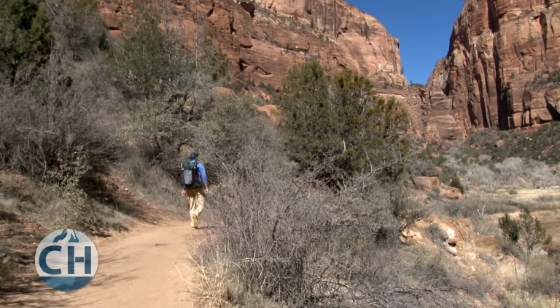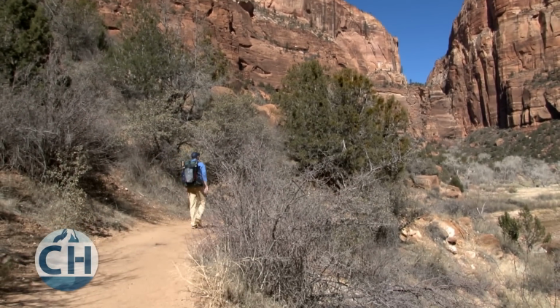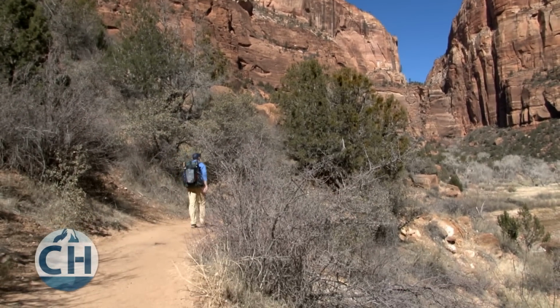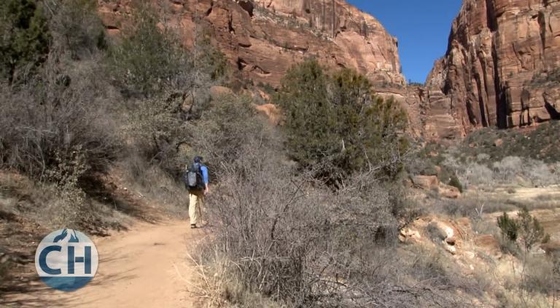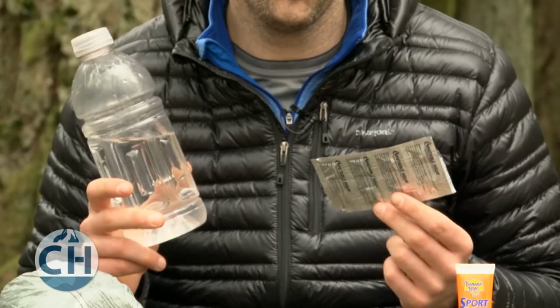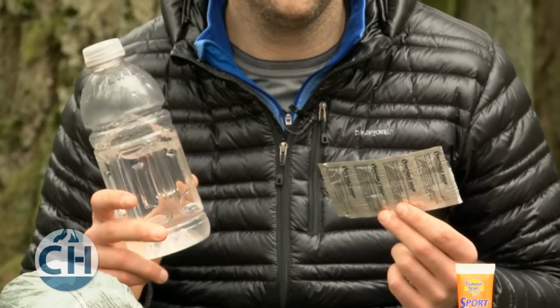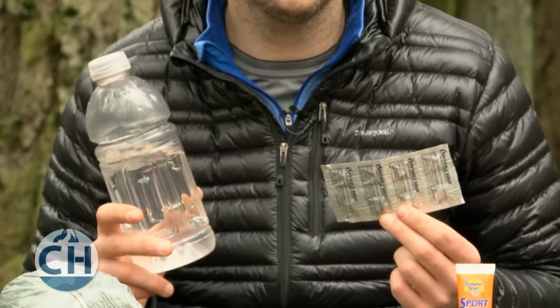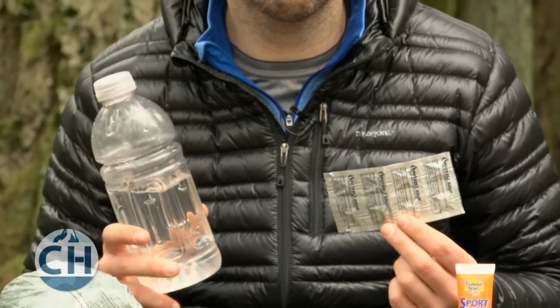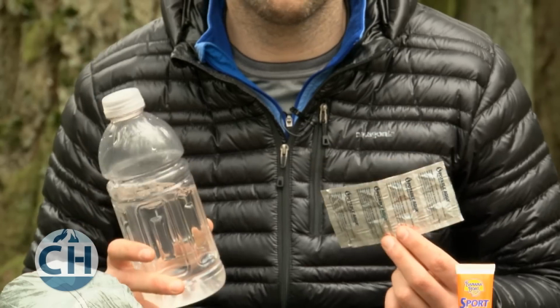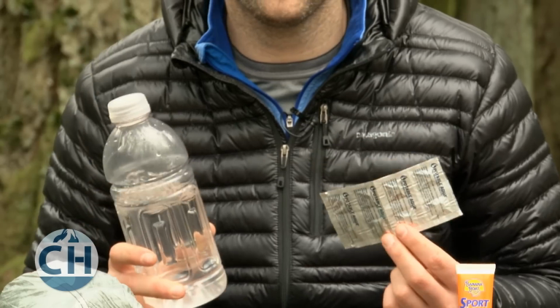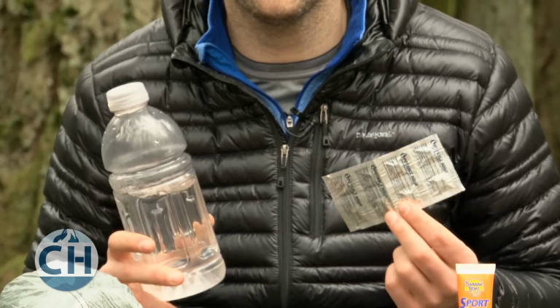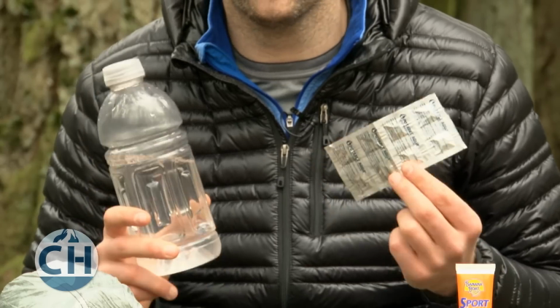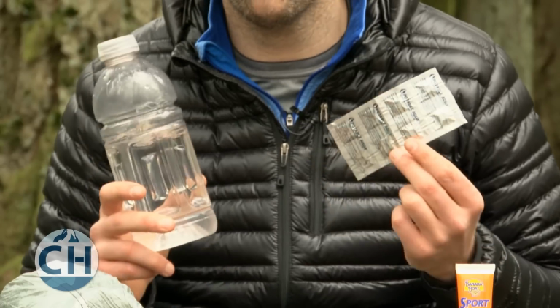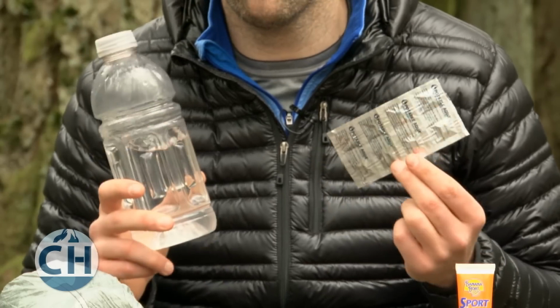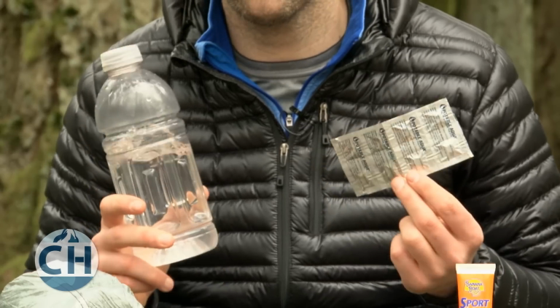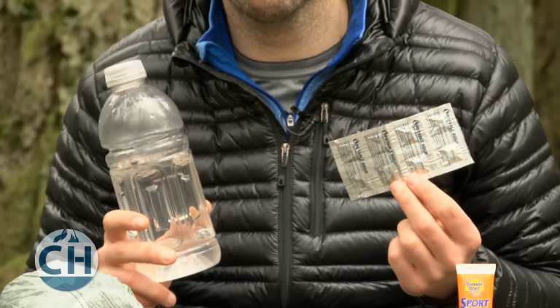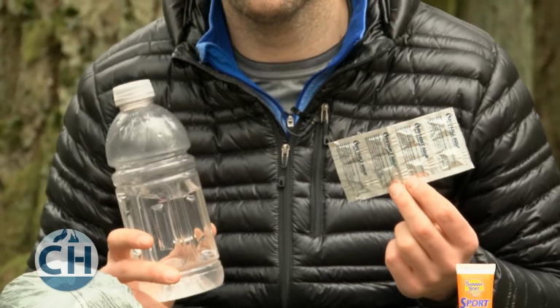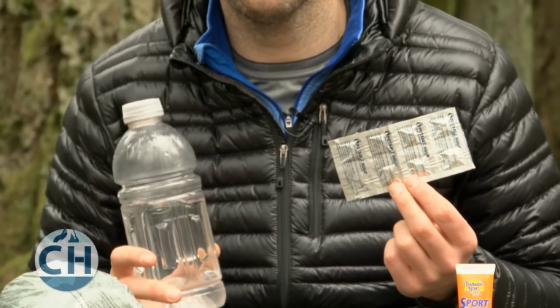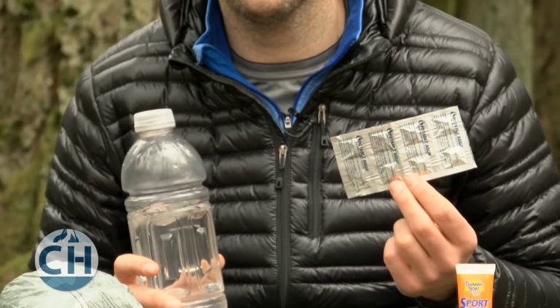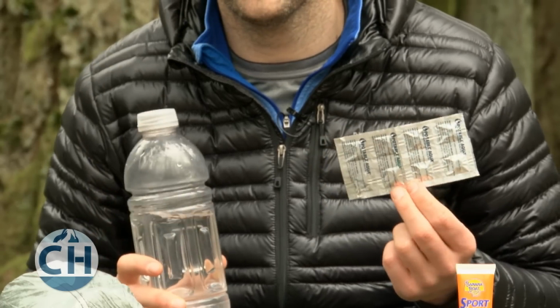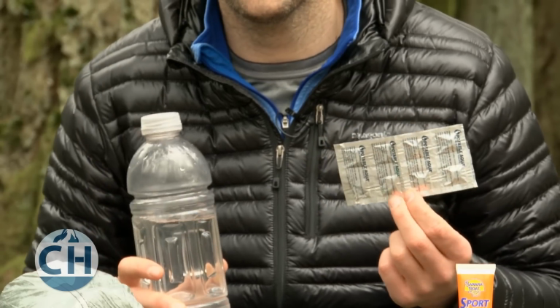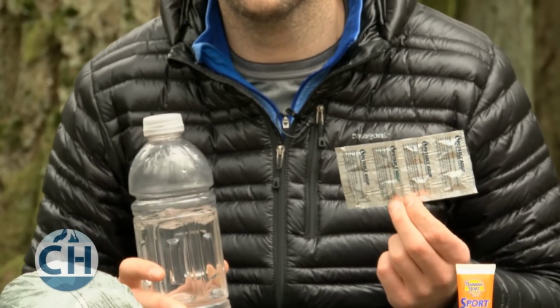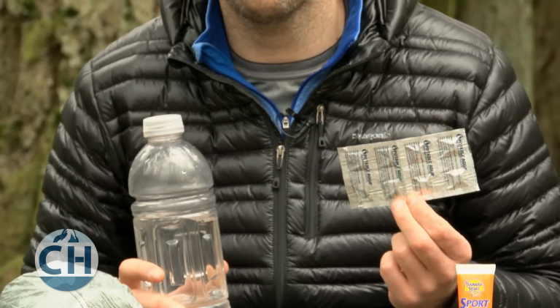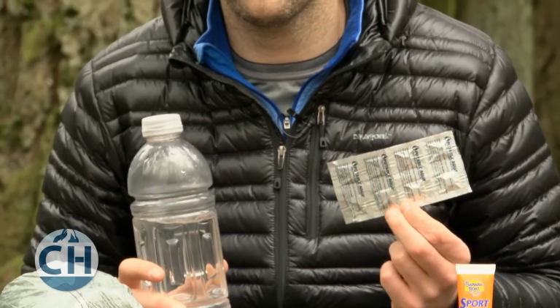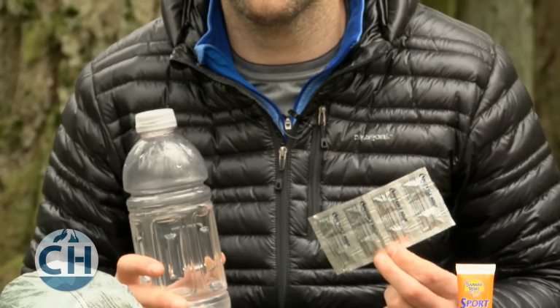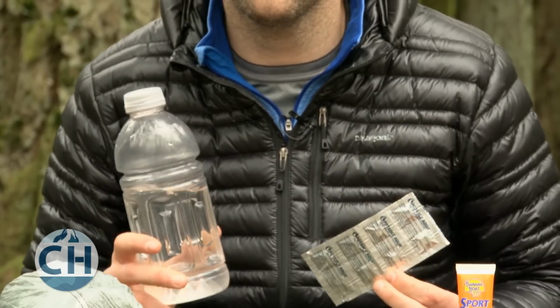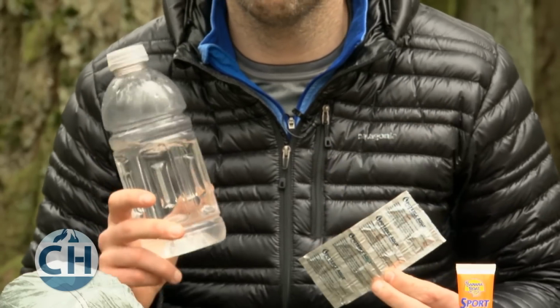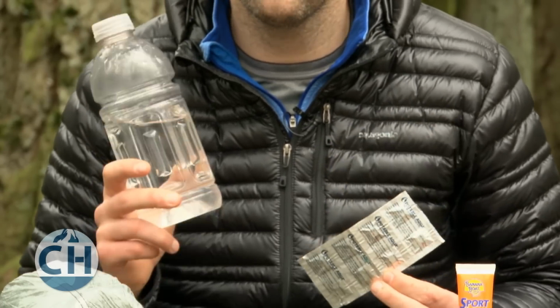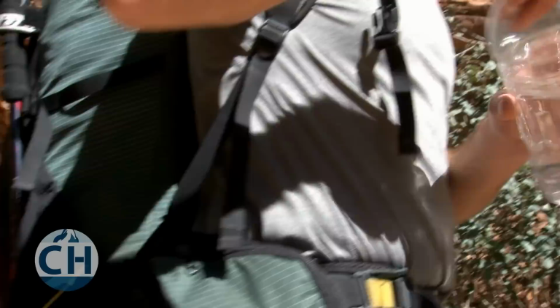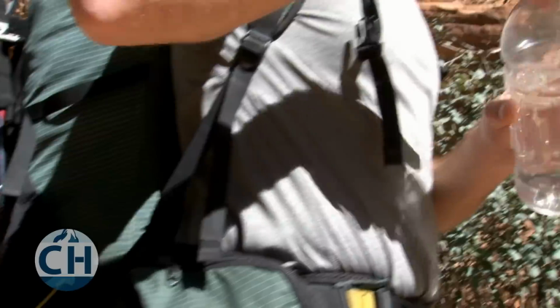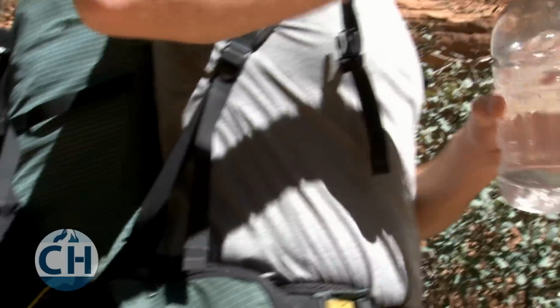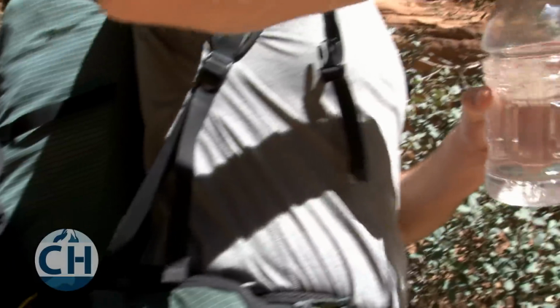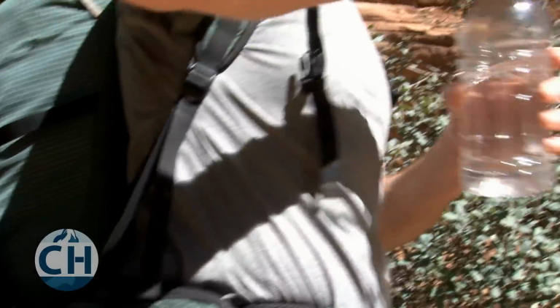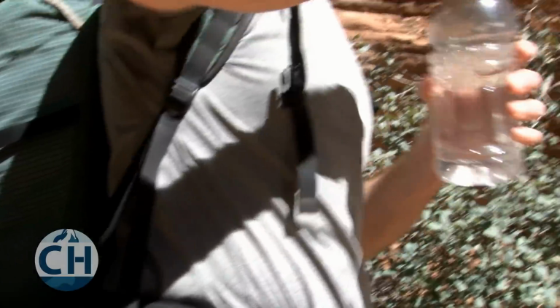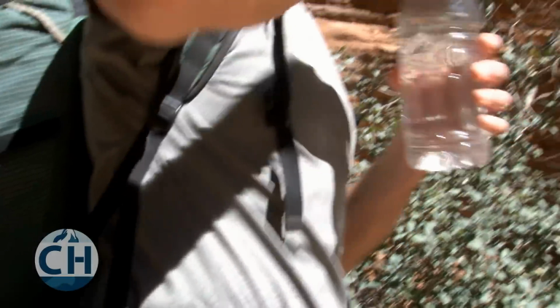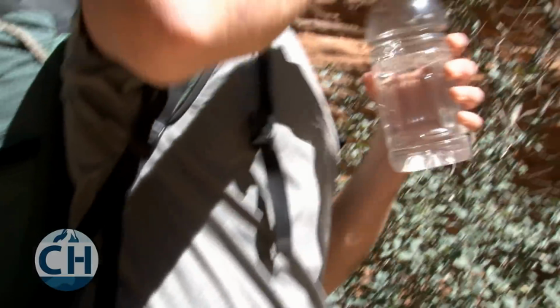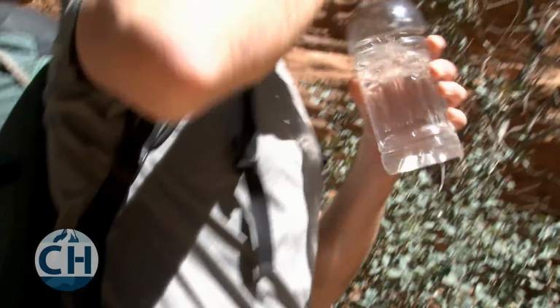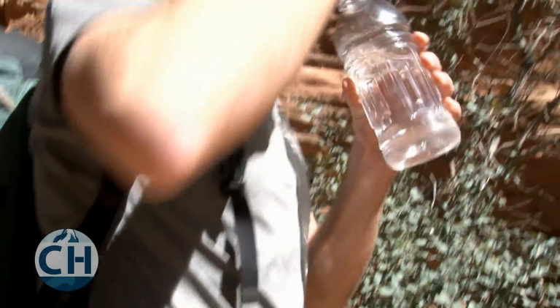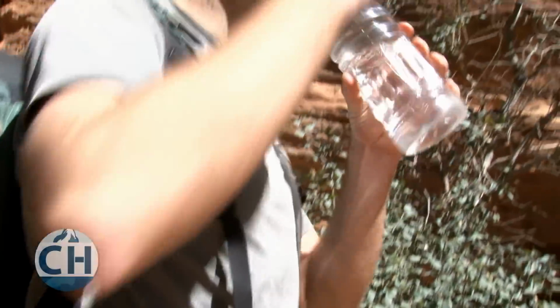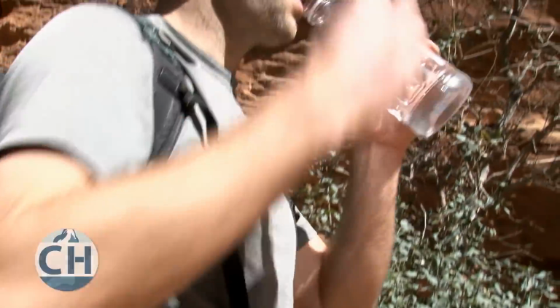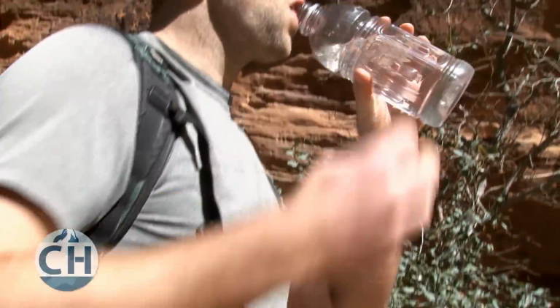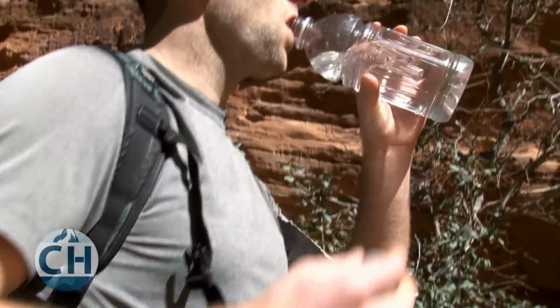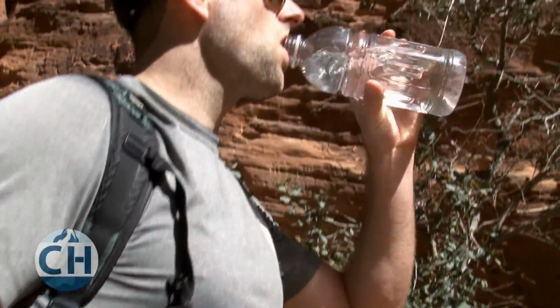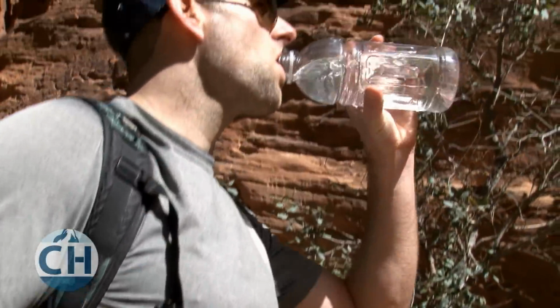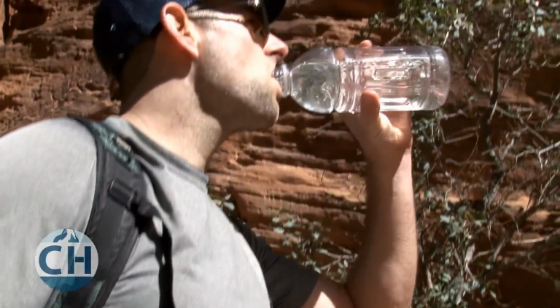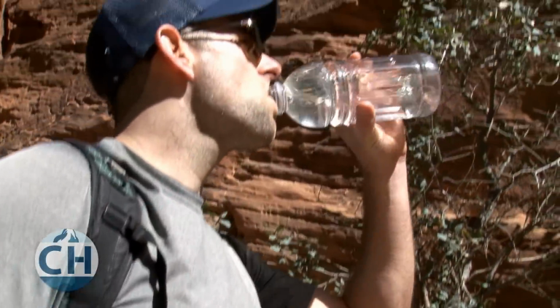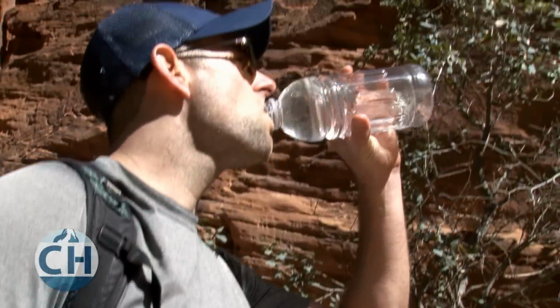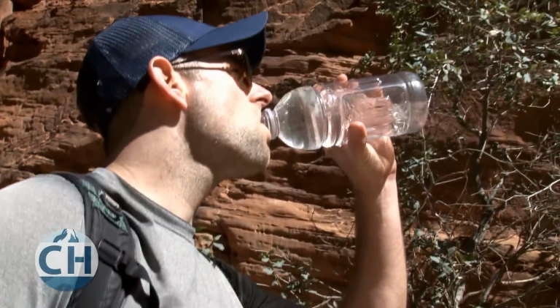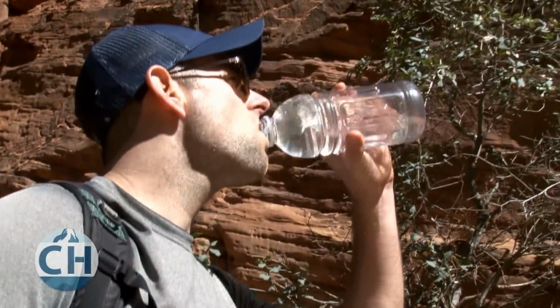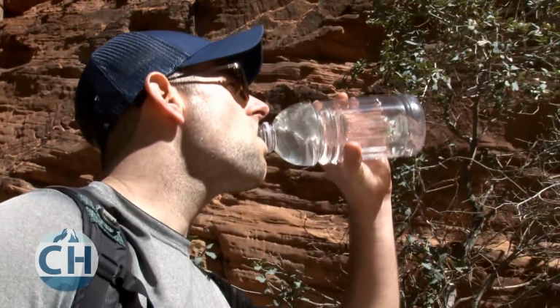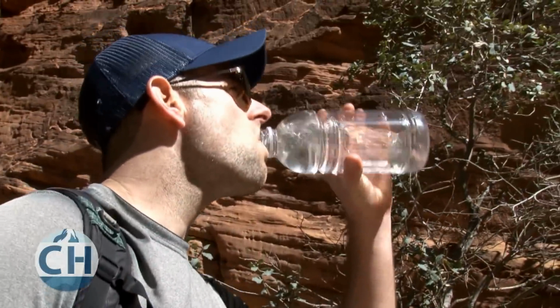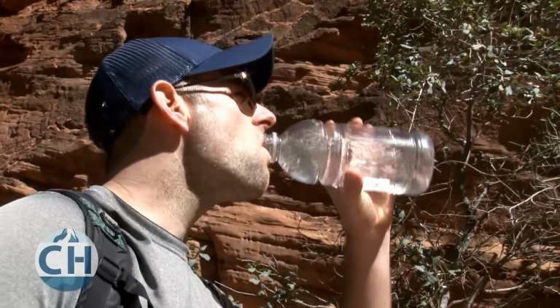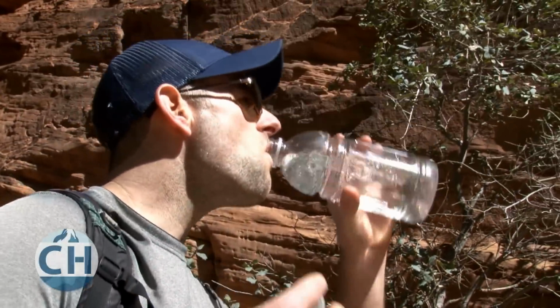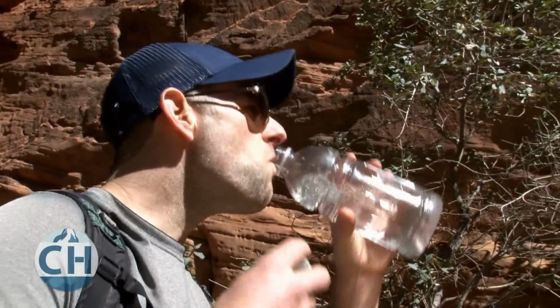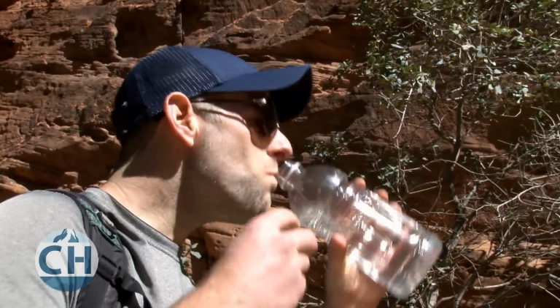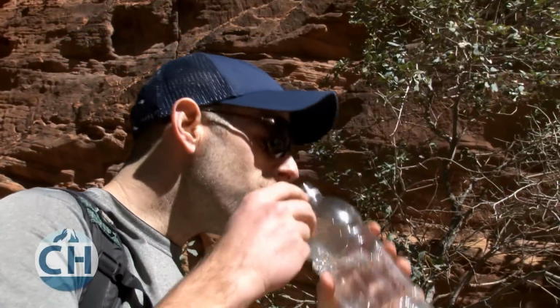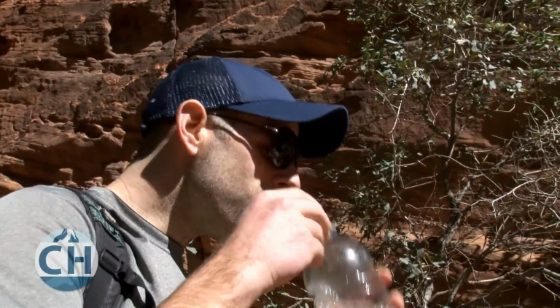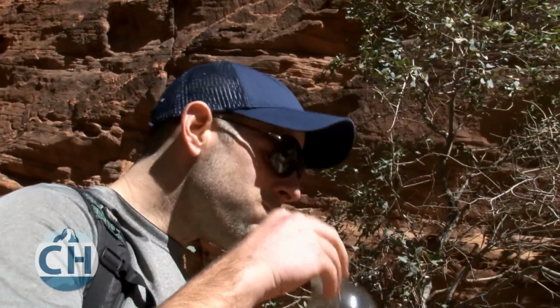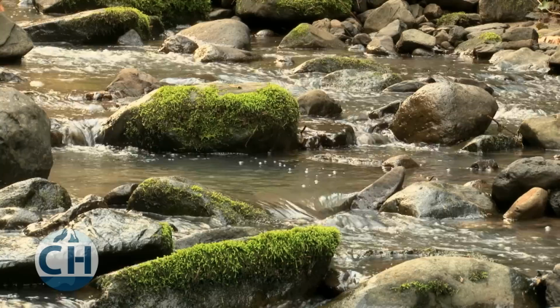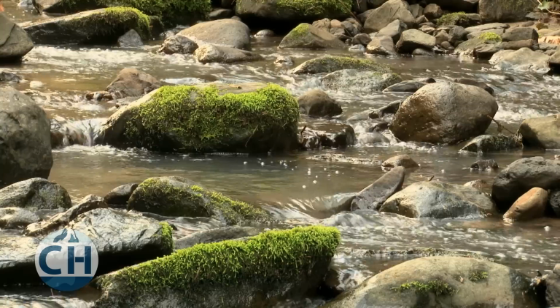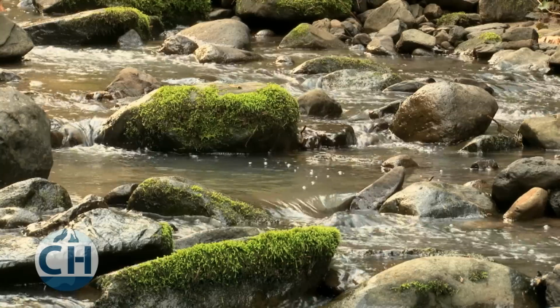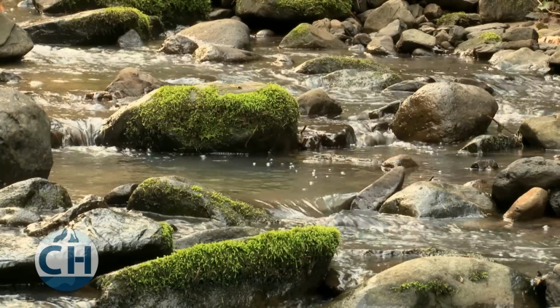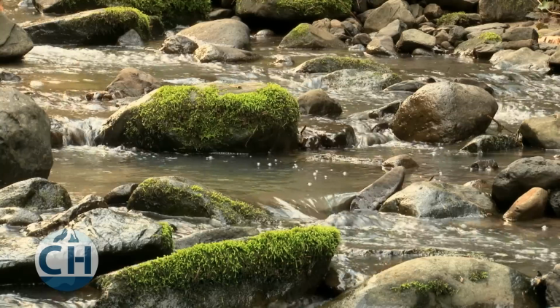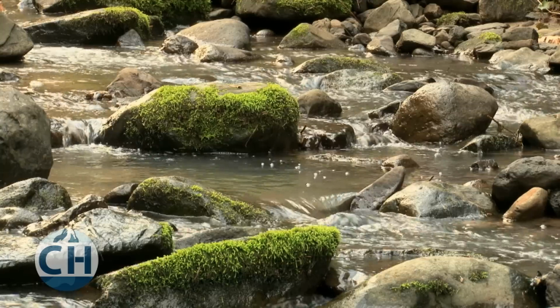Always bring a water purification method and enough water to keep you well hydrated. Never rely on seasonal streams.